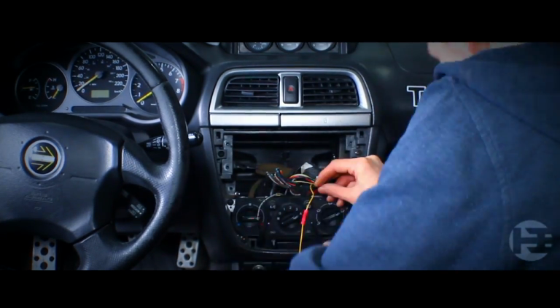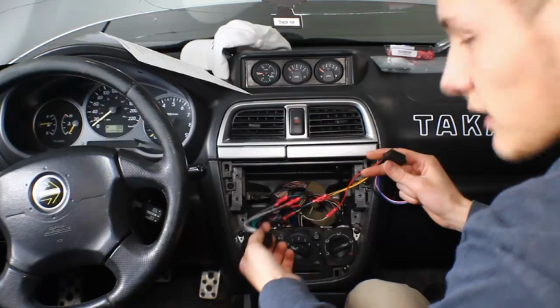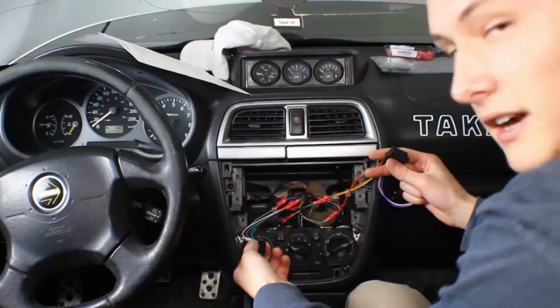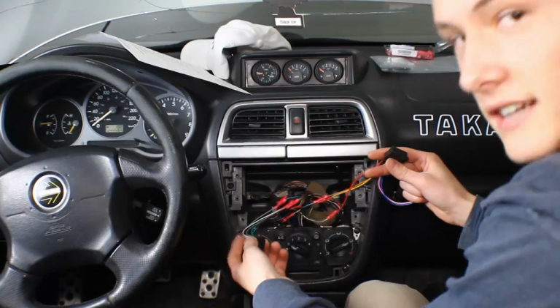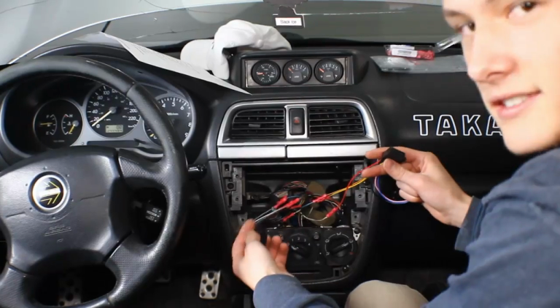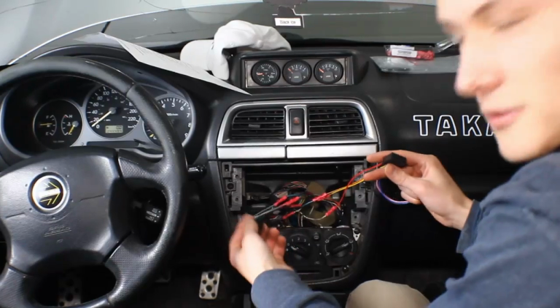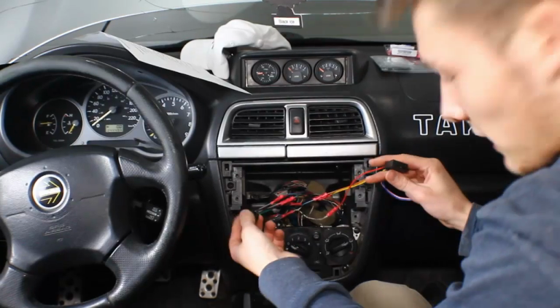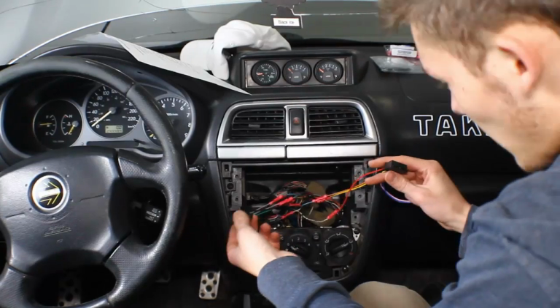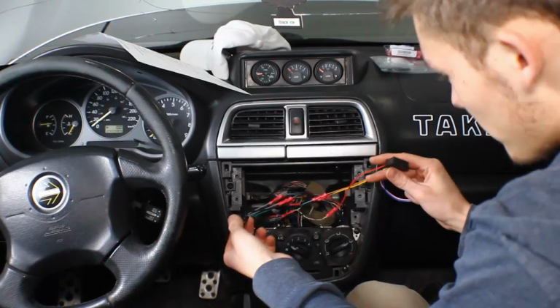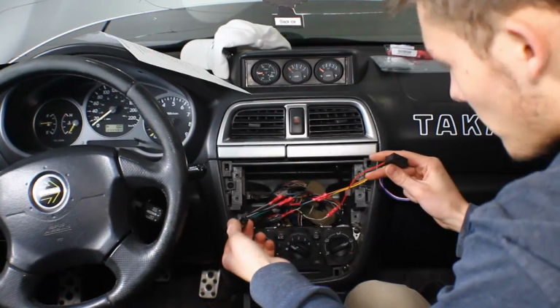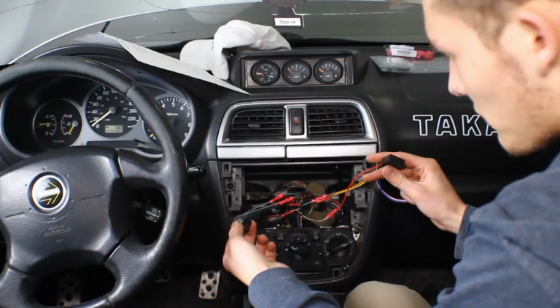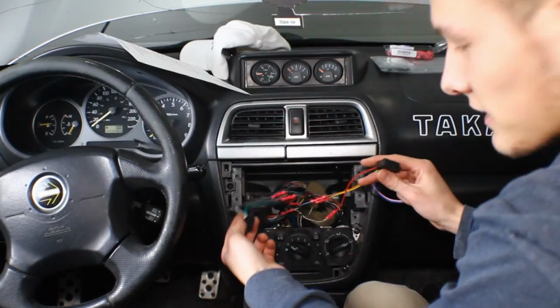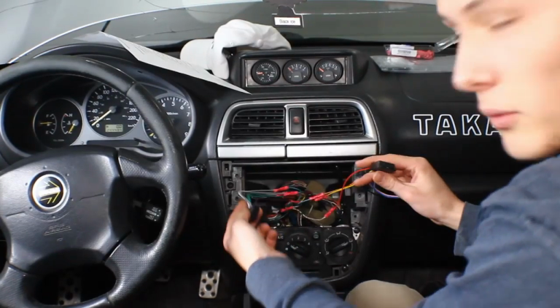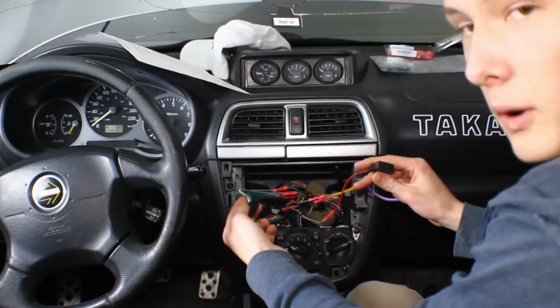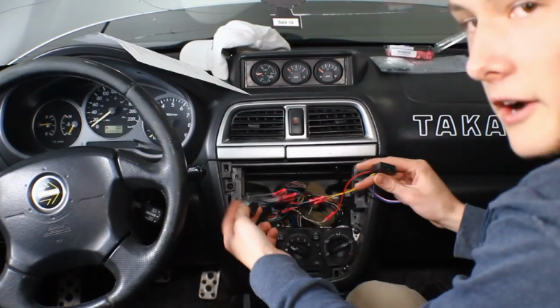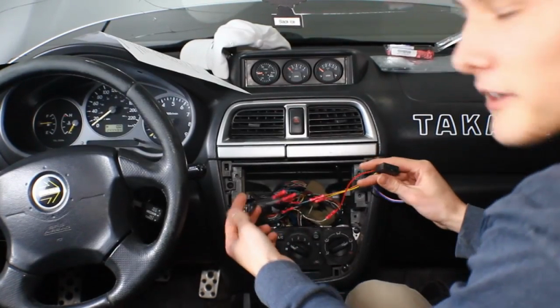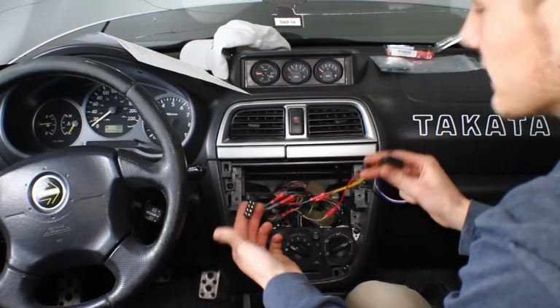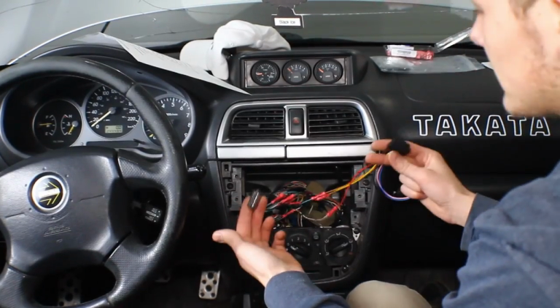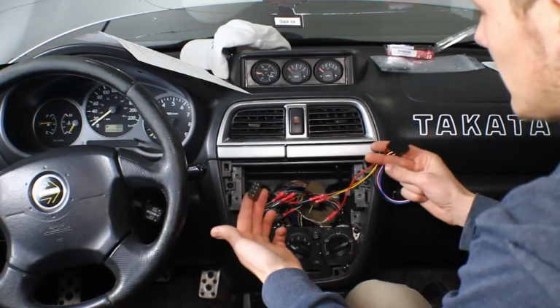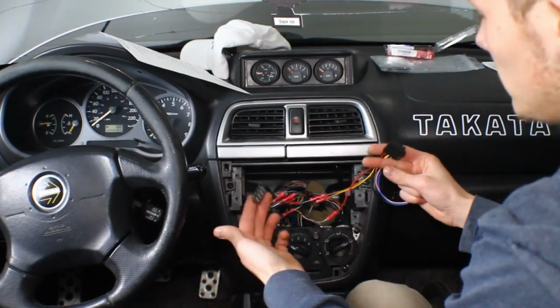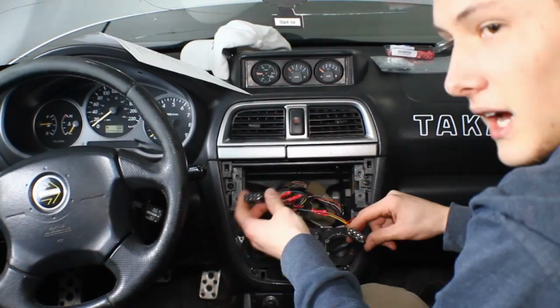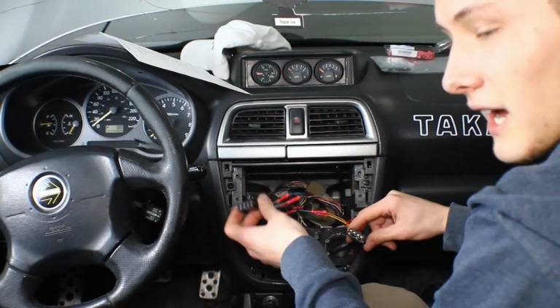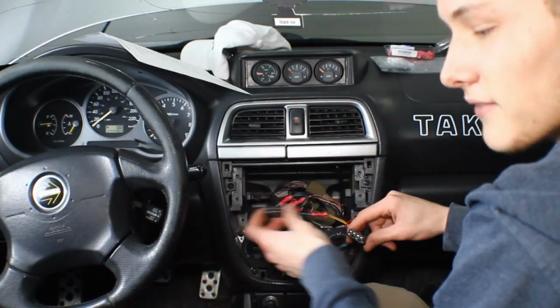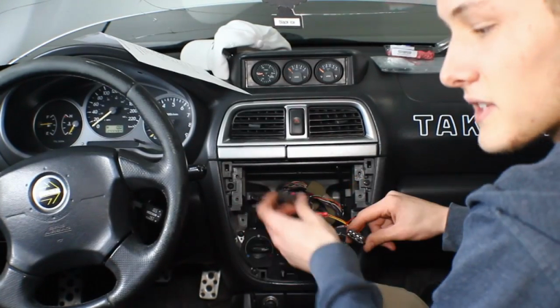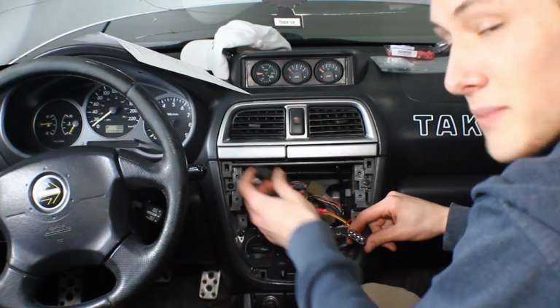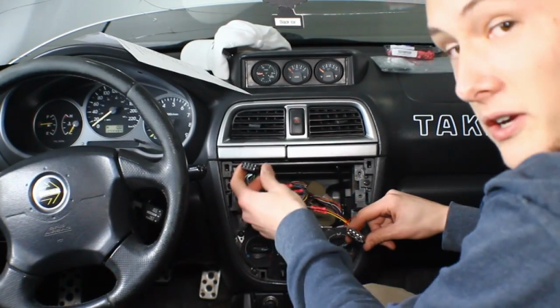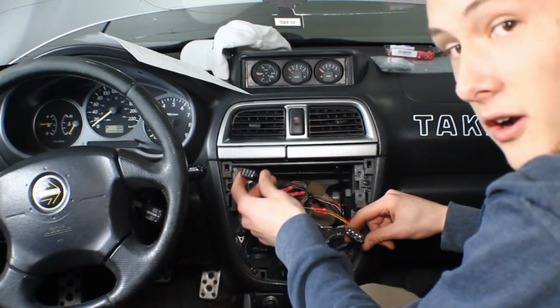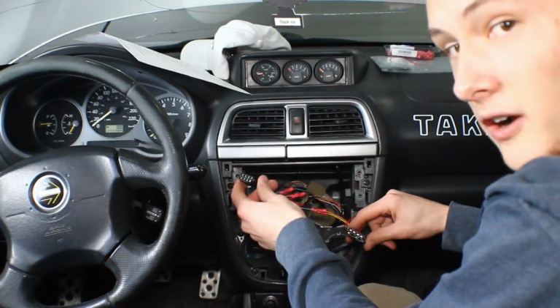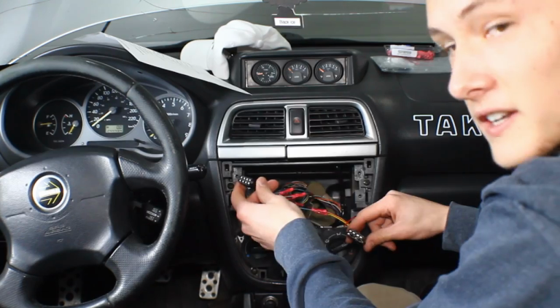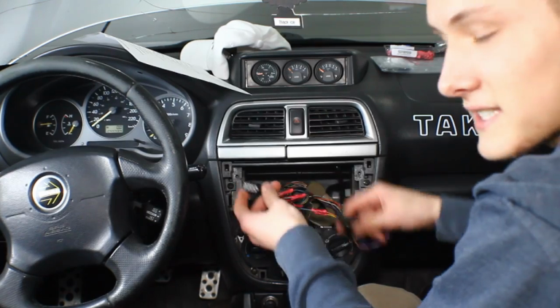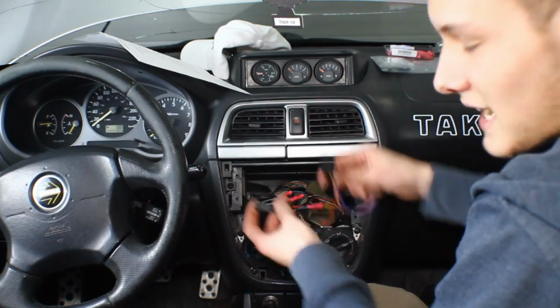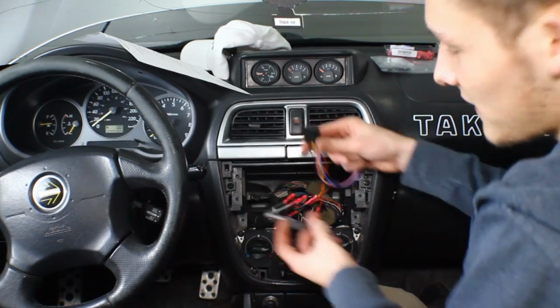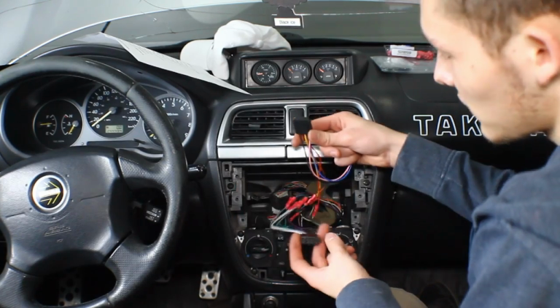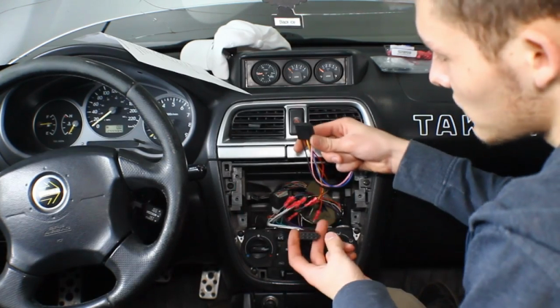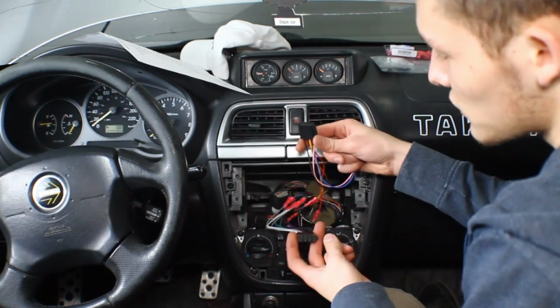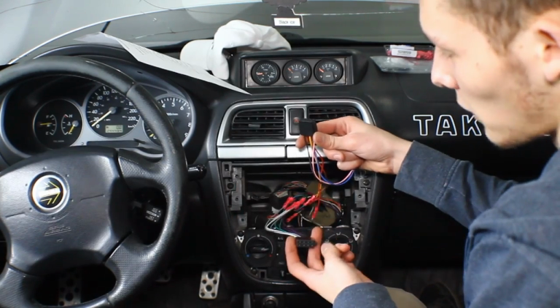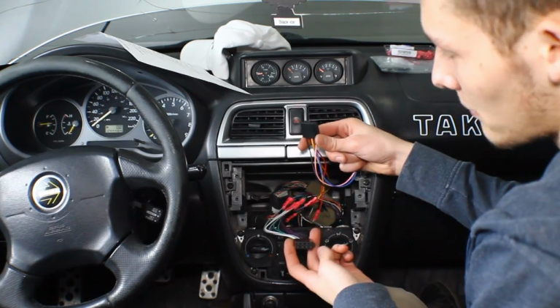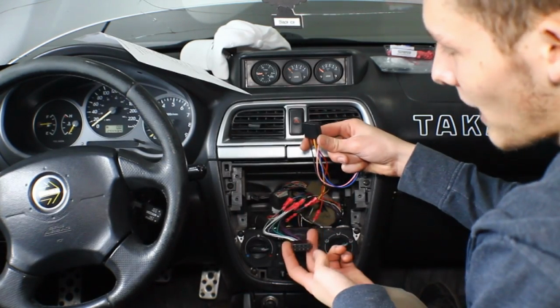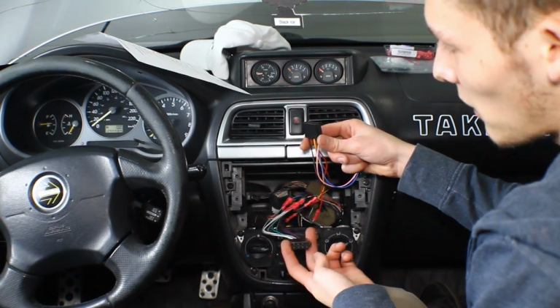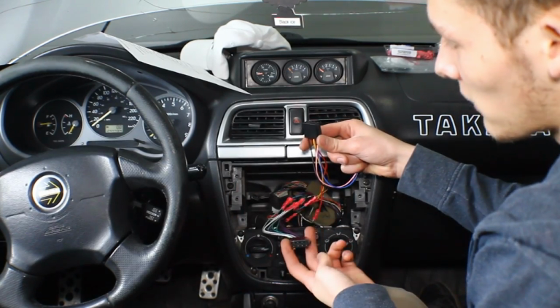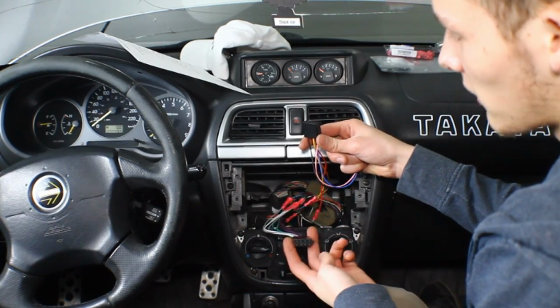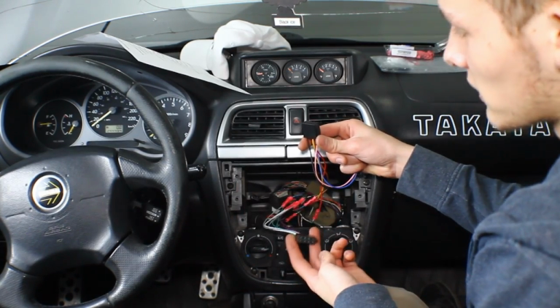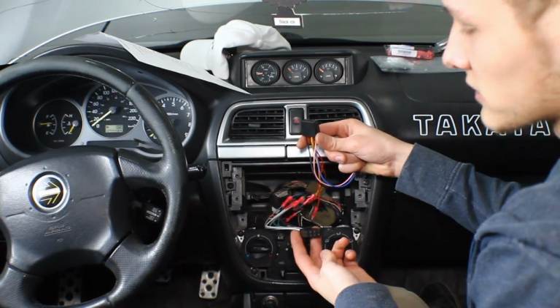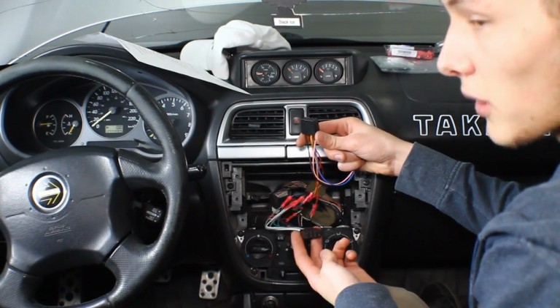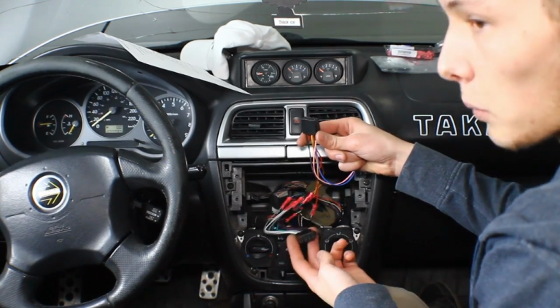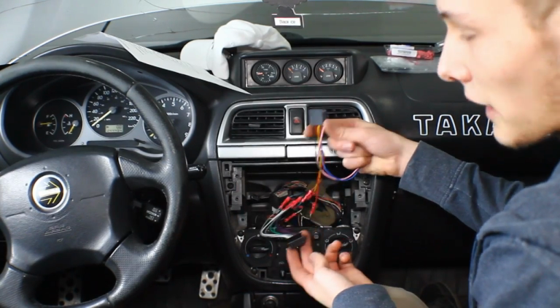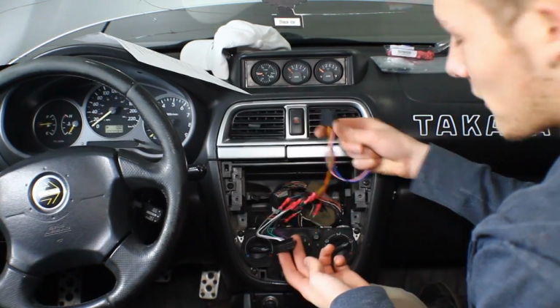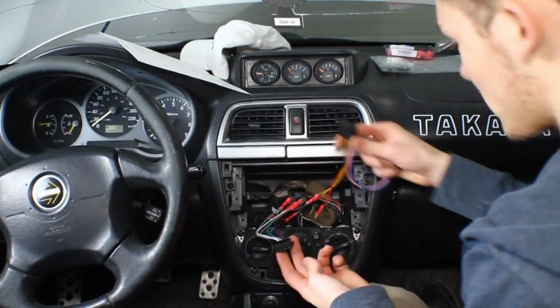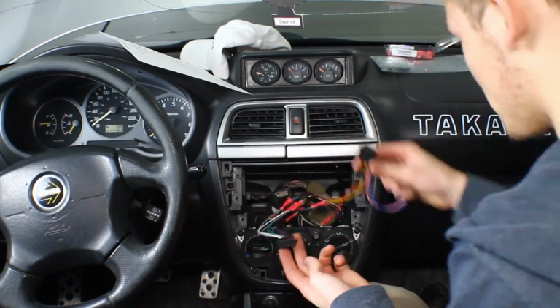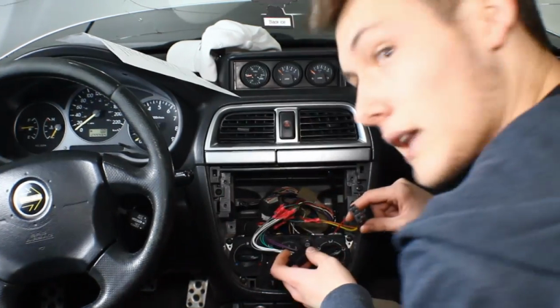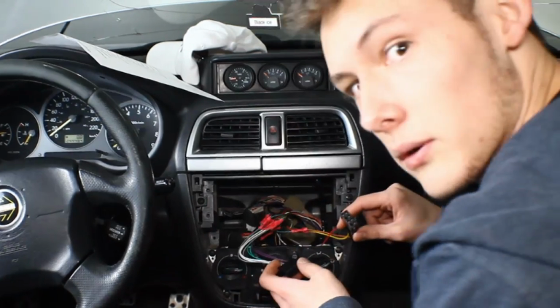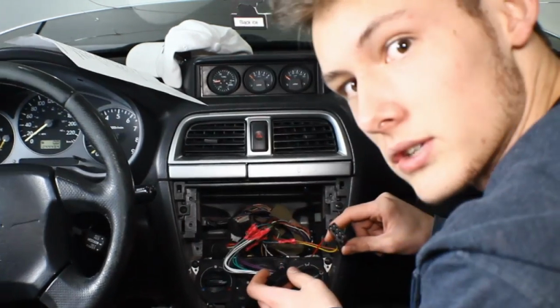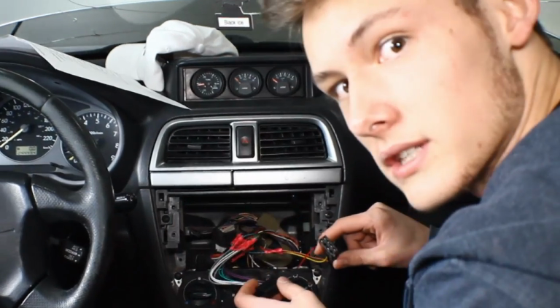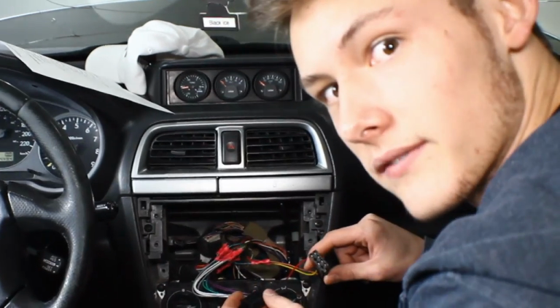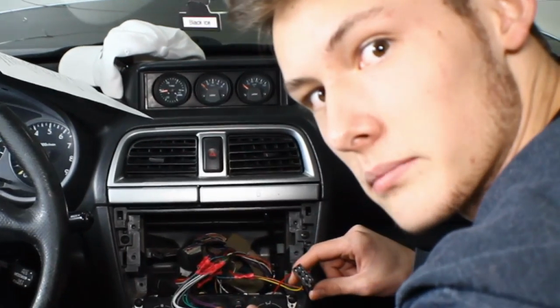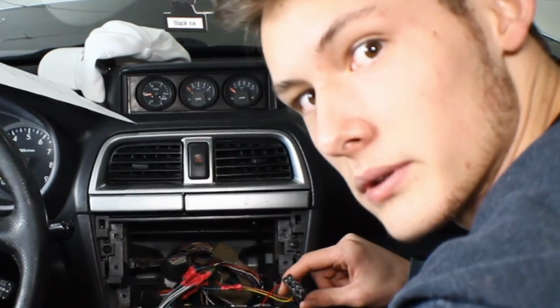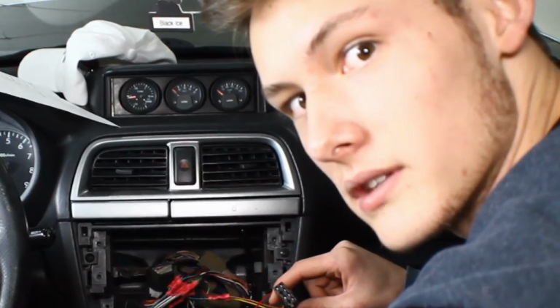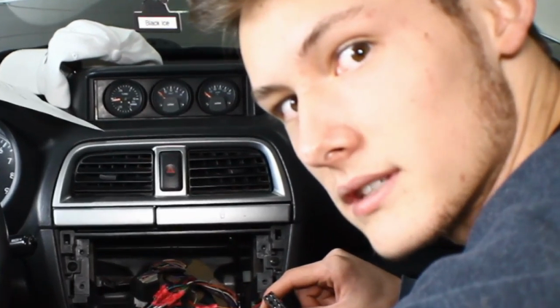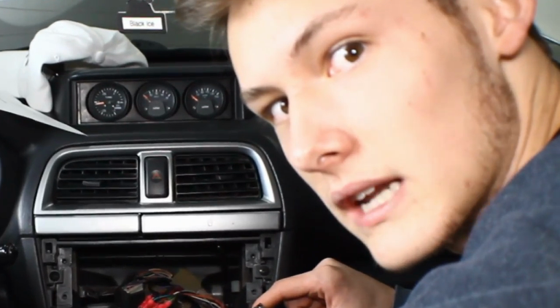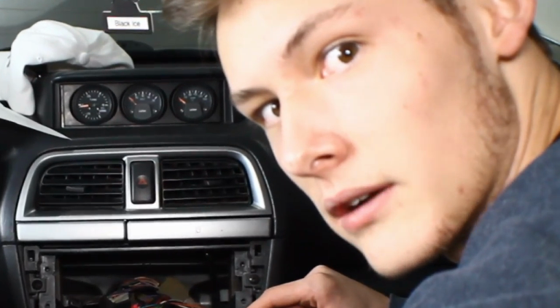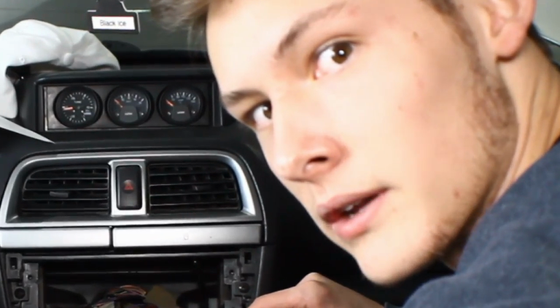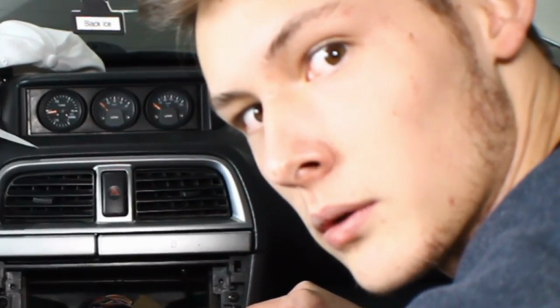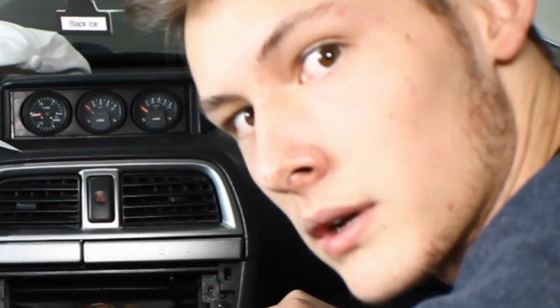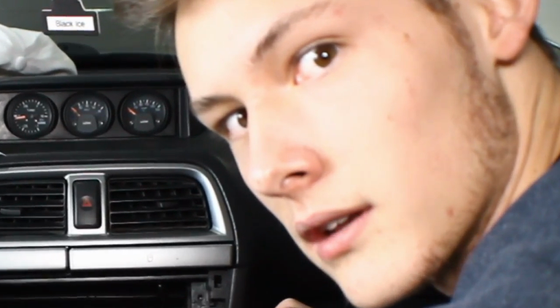Alright, so I have everything wired in now — the speaker harness and the control and power harness all wired in. Now we just have to put the stereo in.